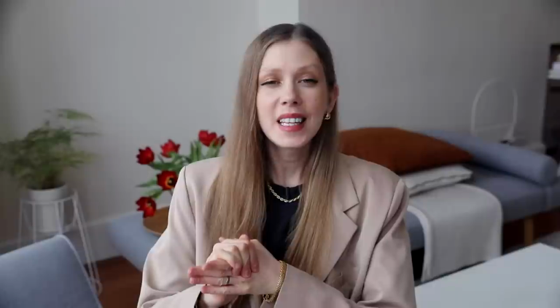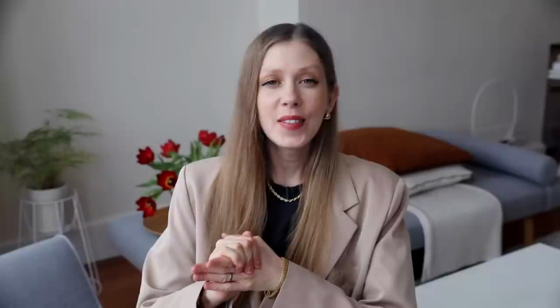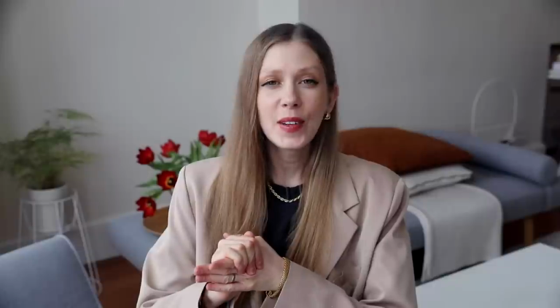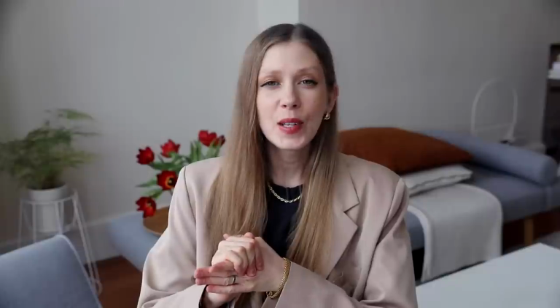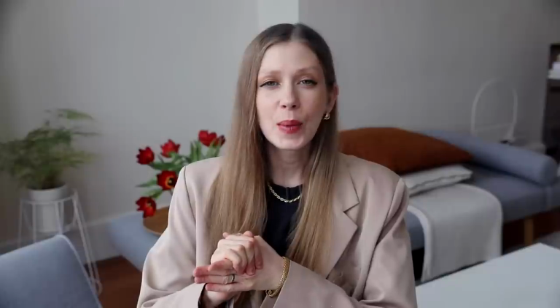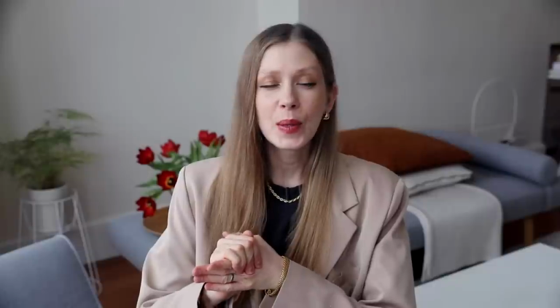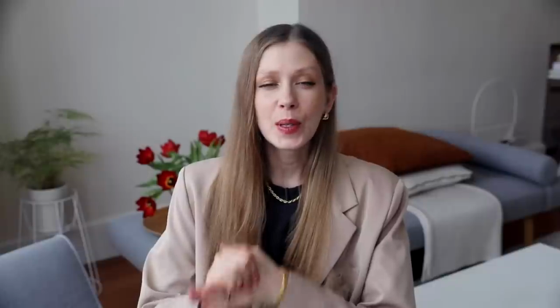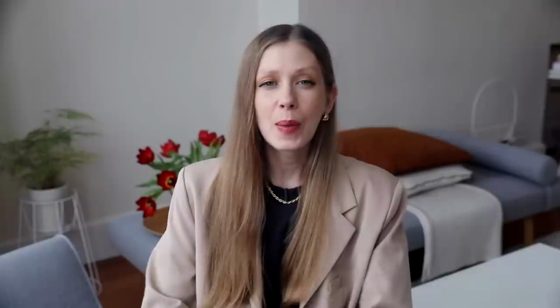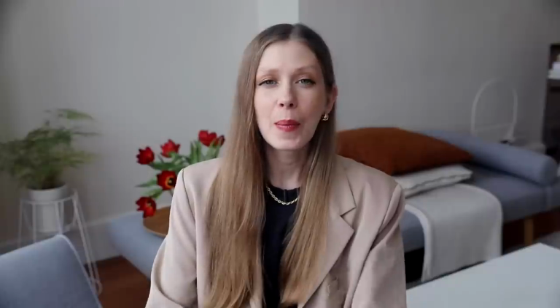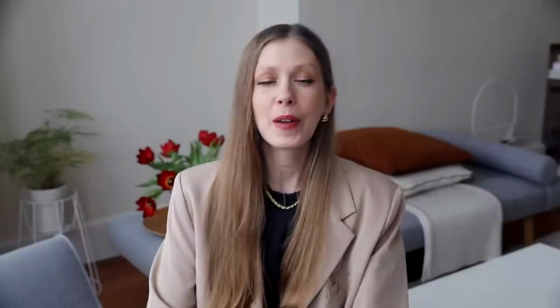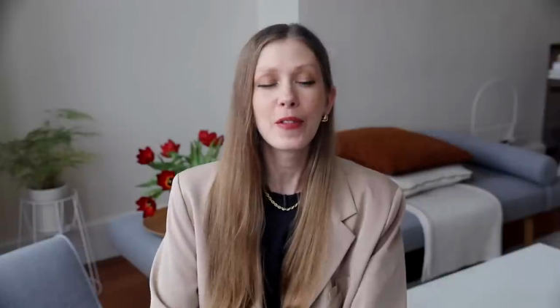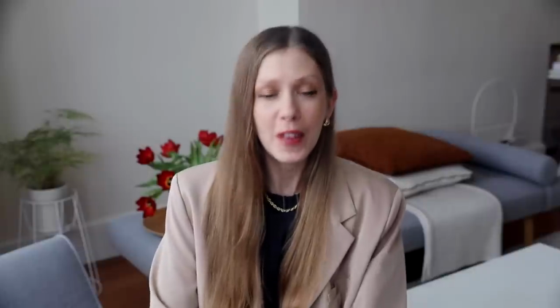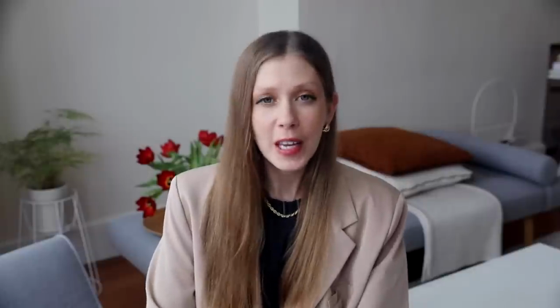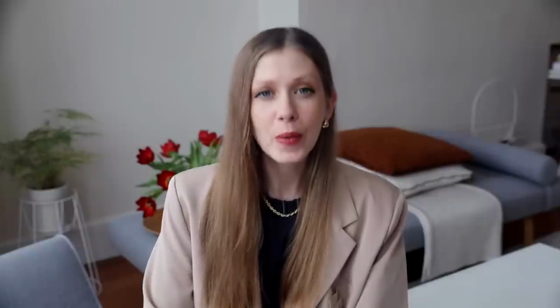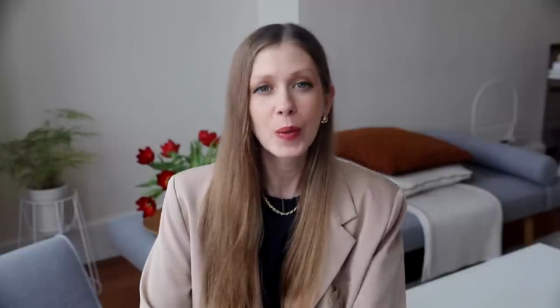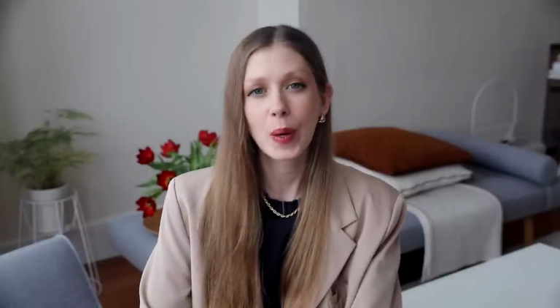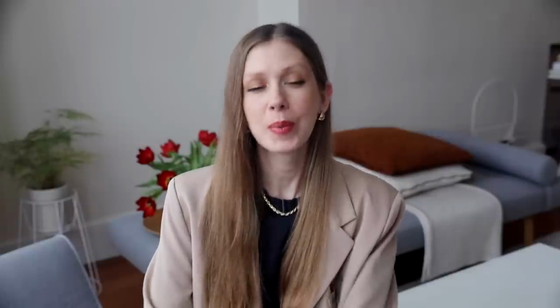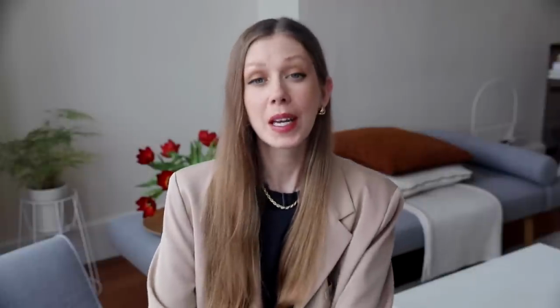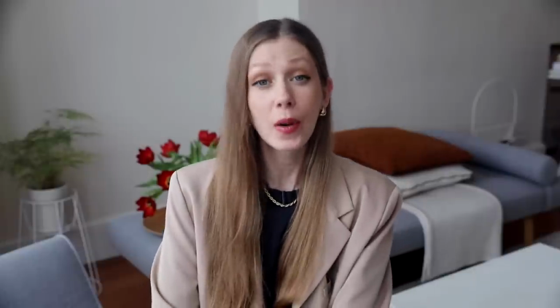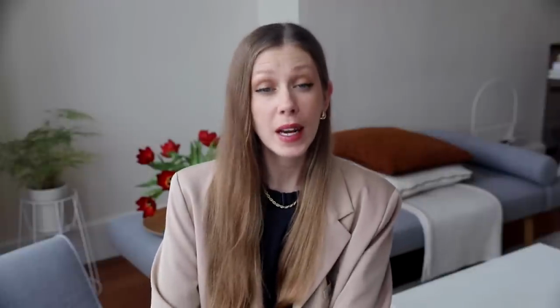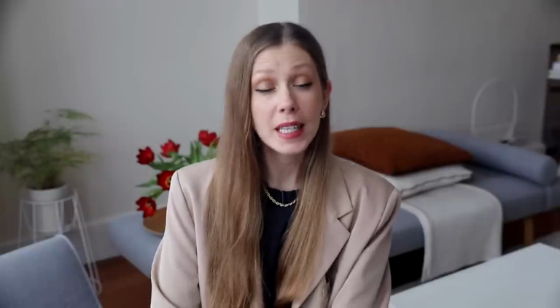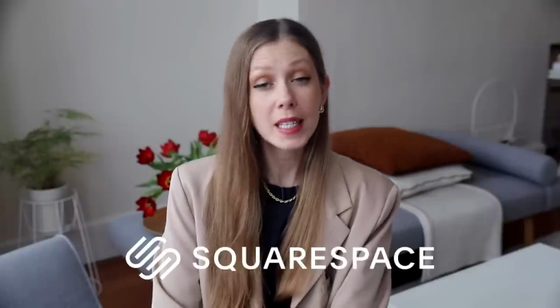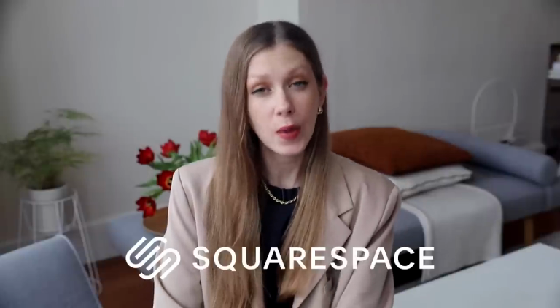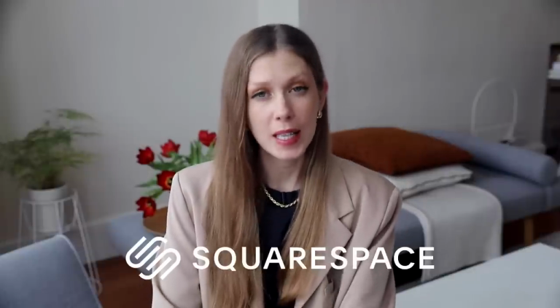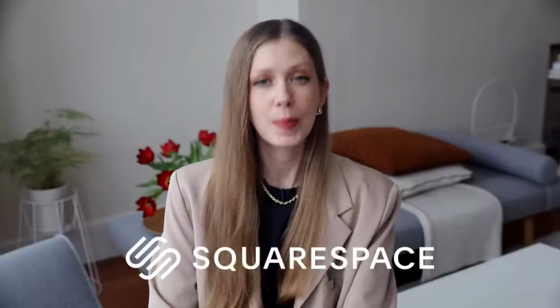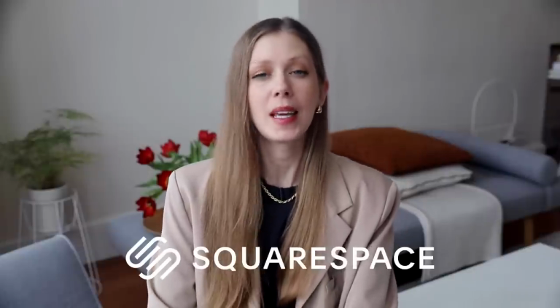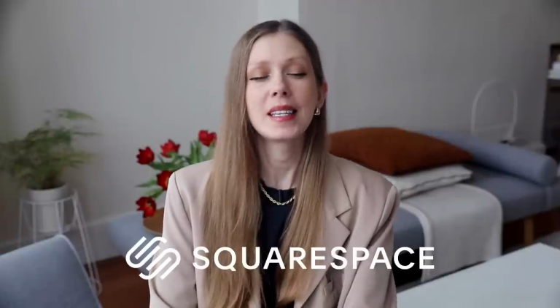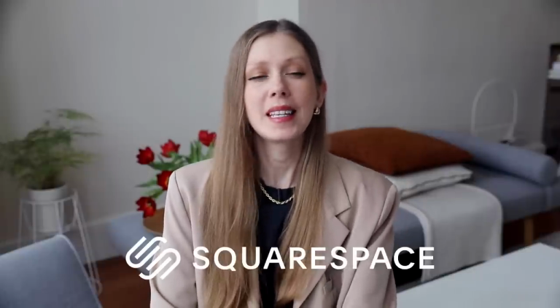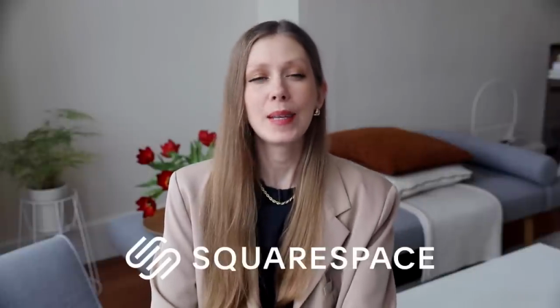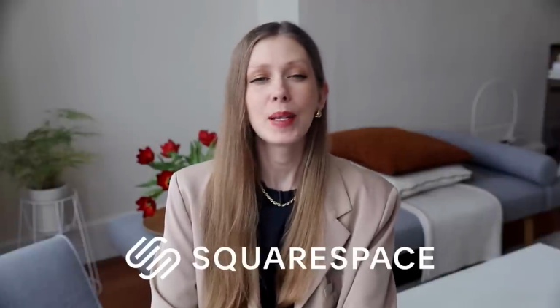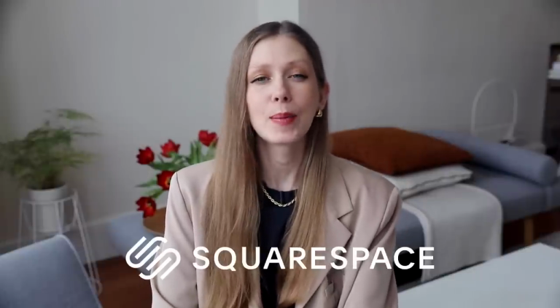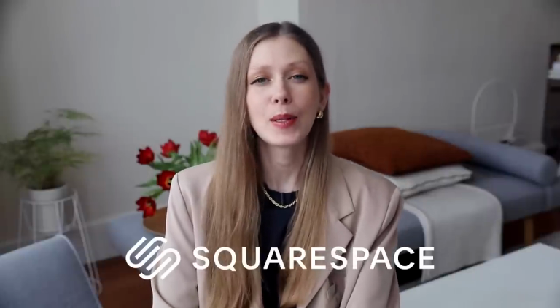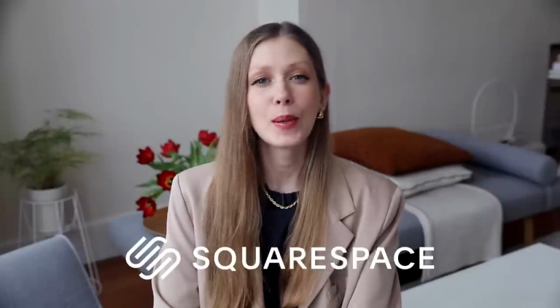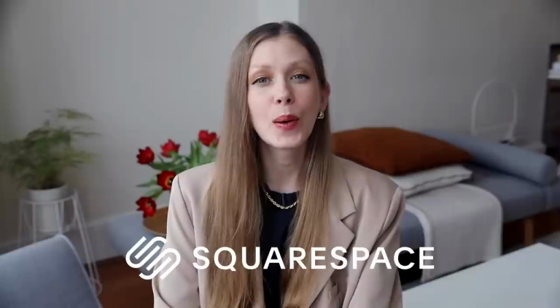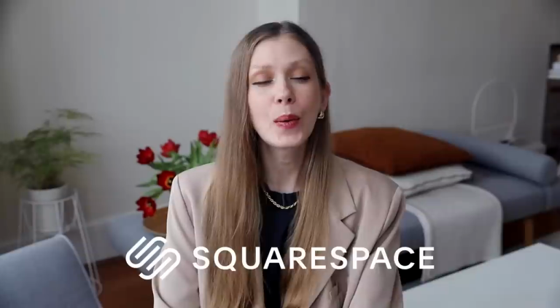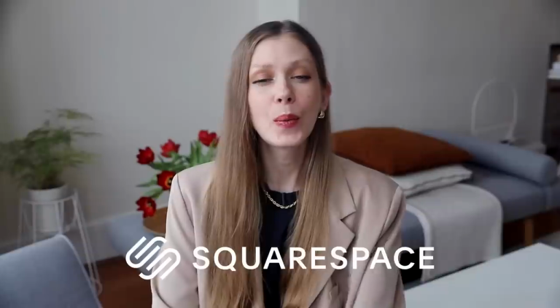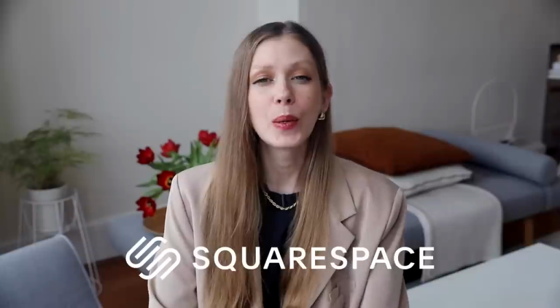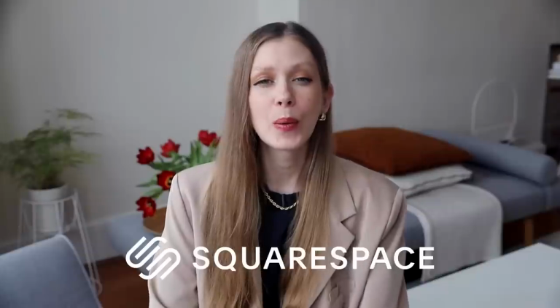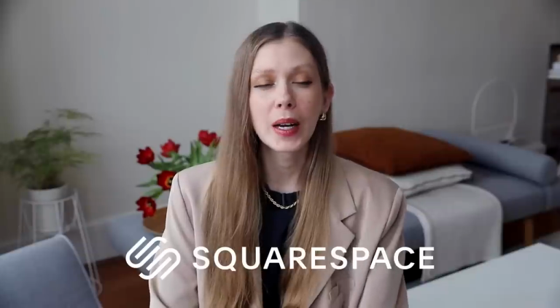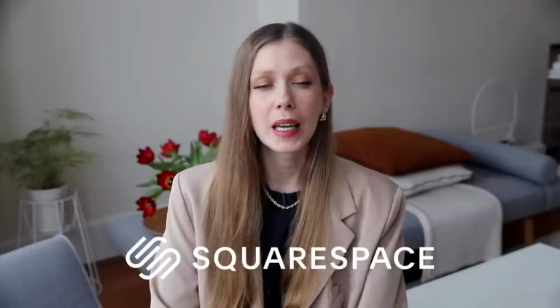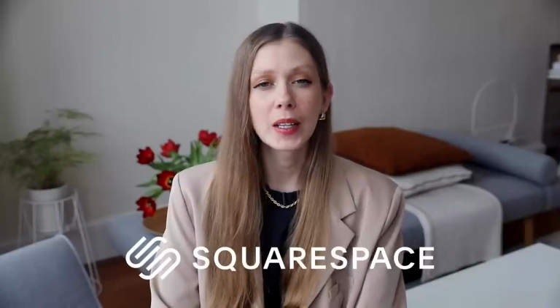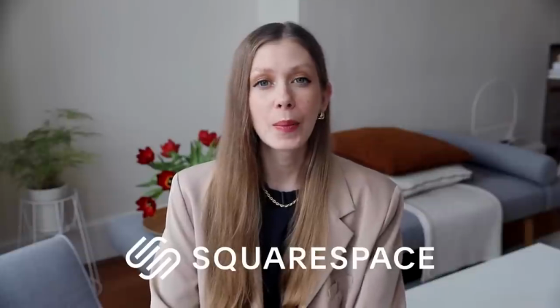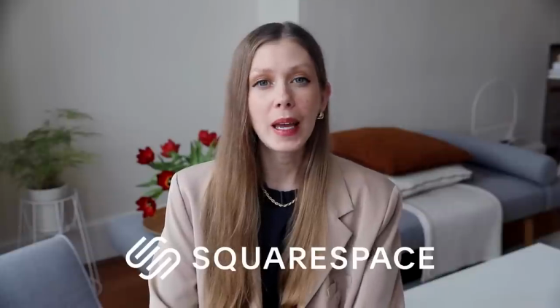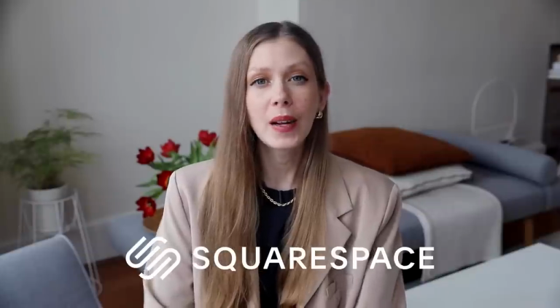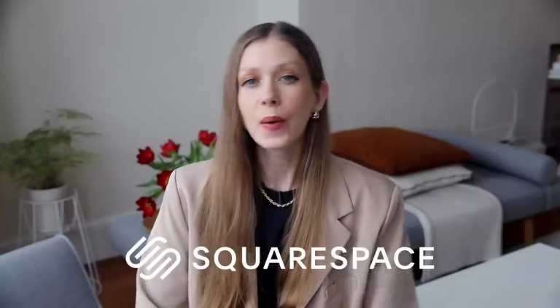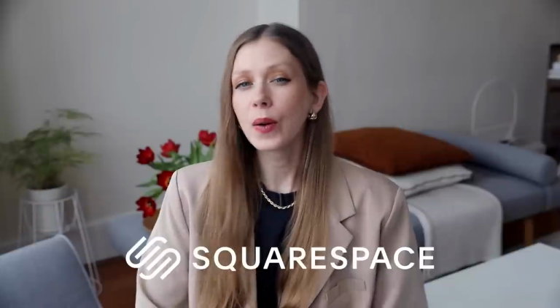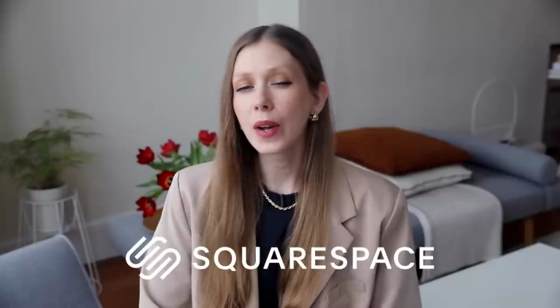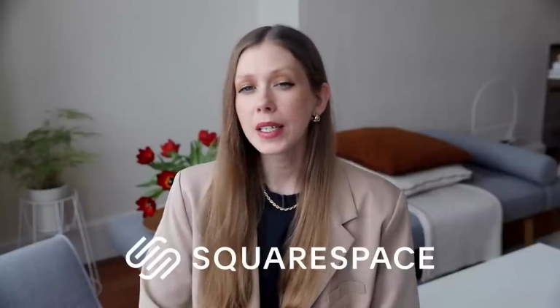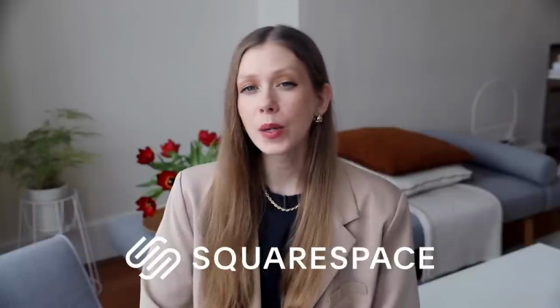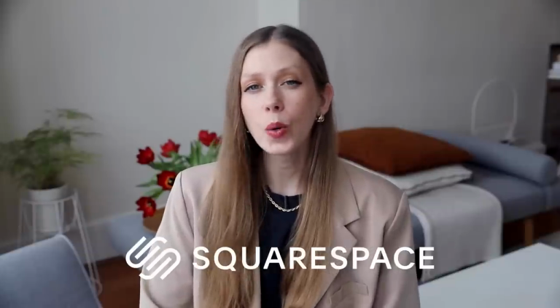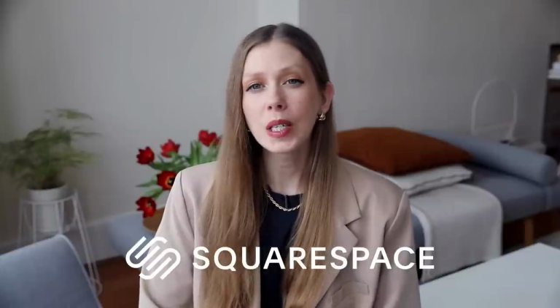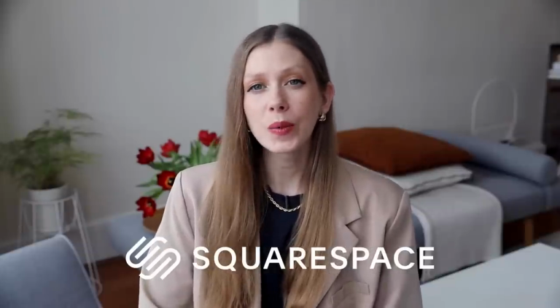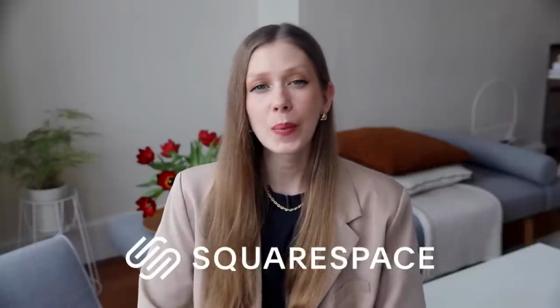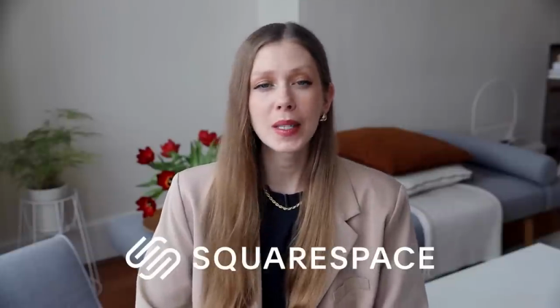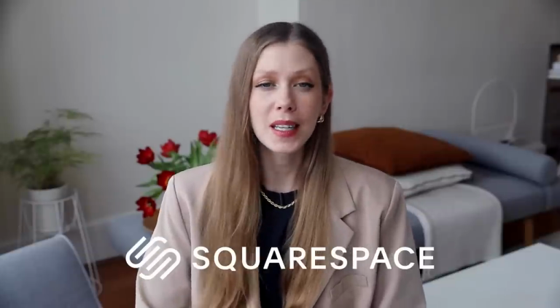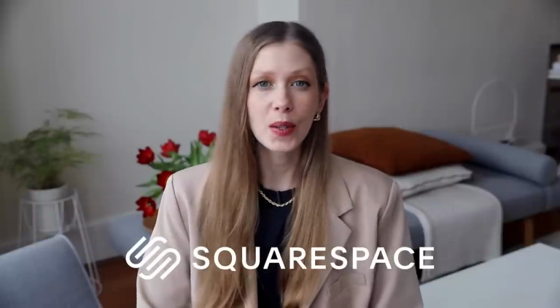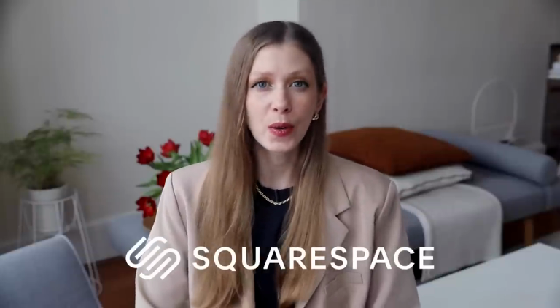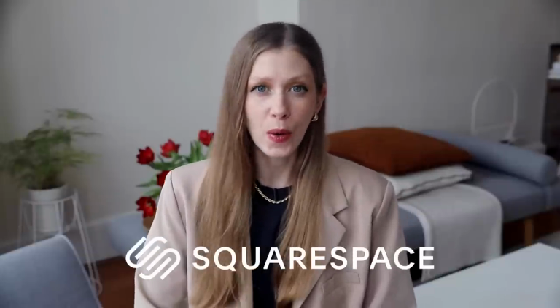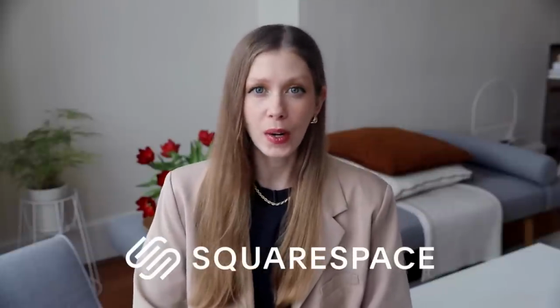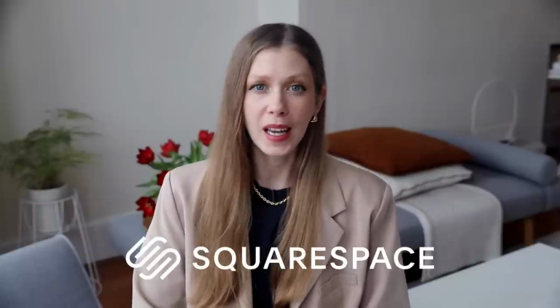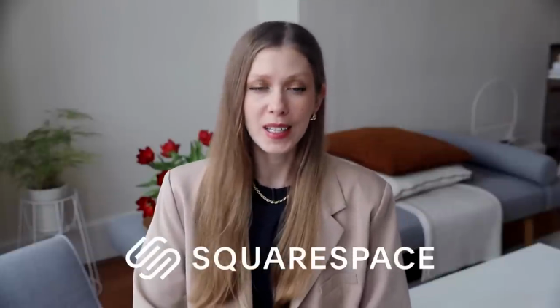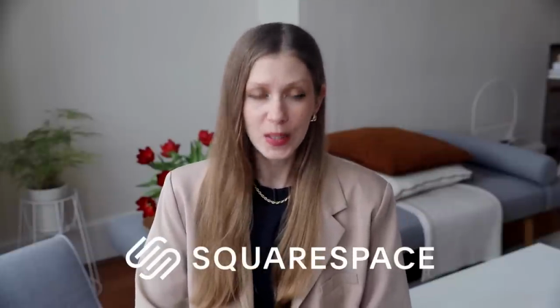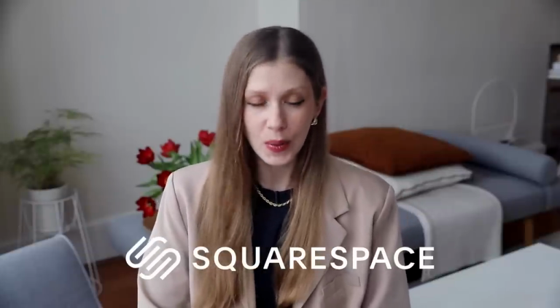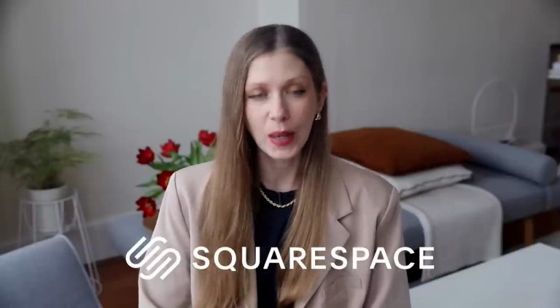This video is sponsored by my favorite website creators Squarespace, the best place to go when you want to get a domain or create a gorgeous website or an online store.